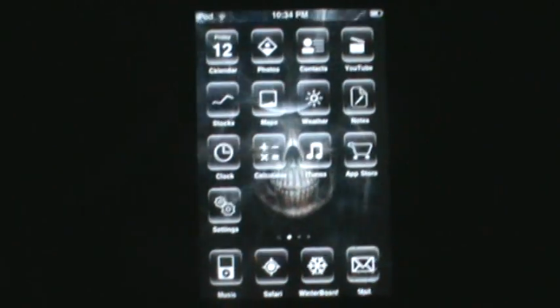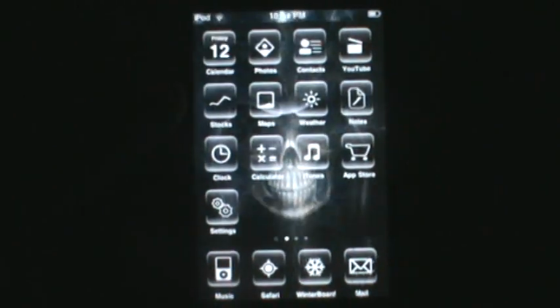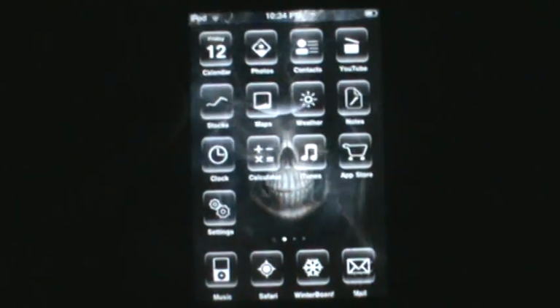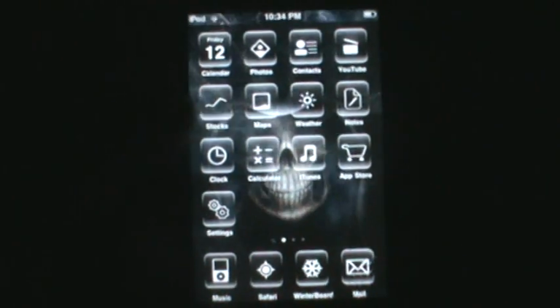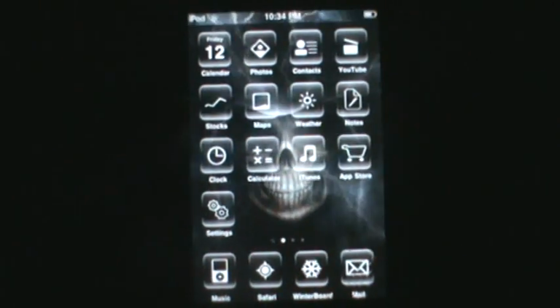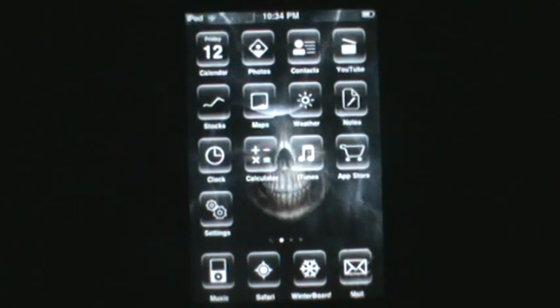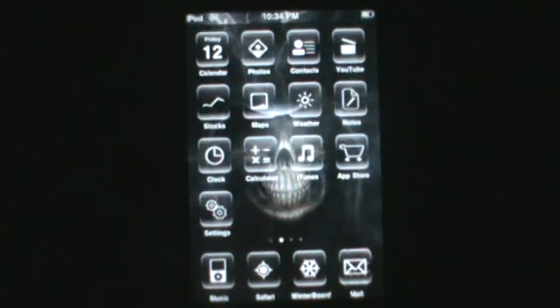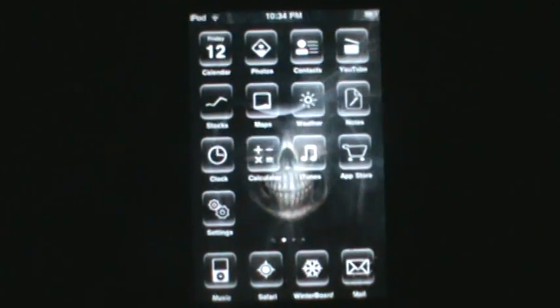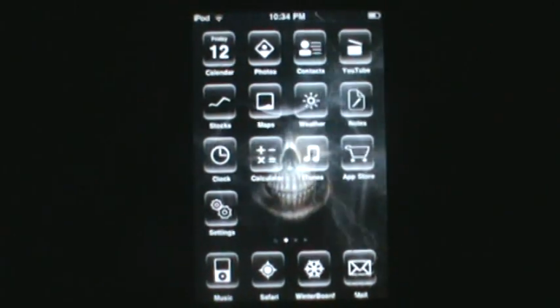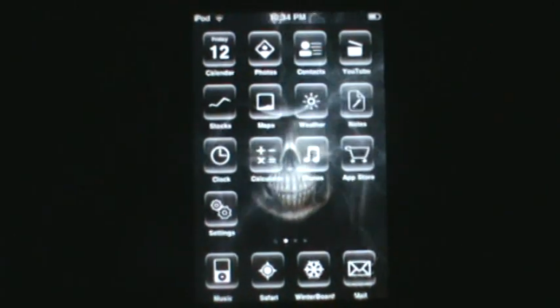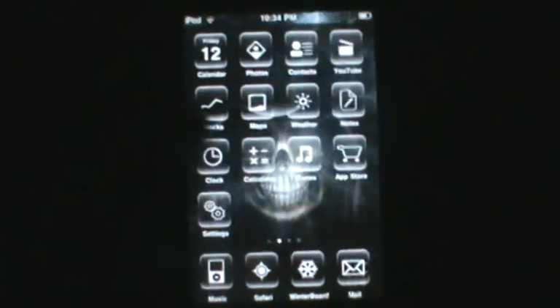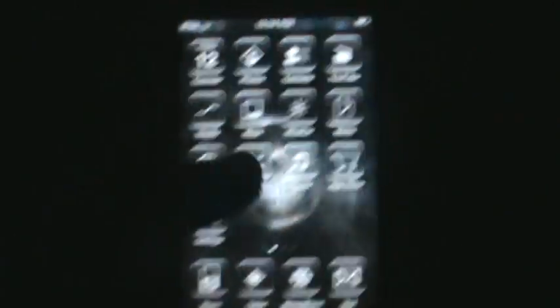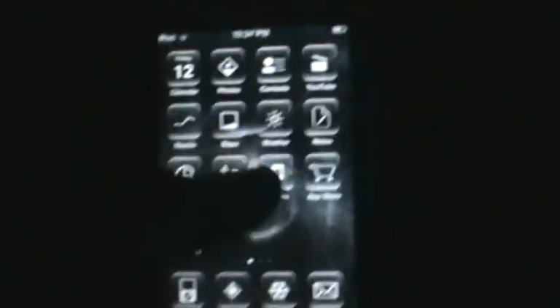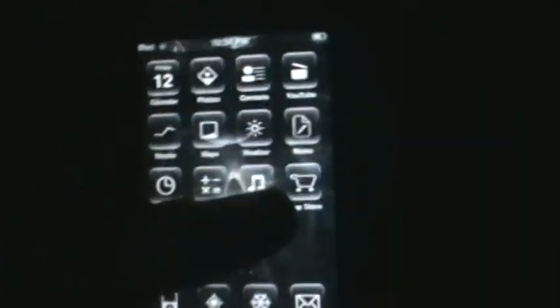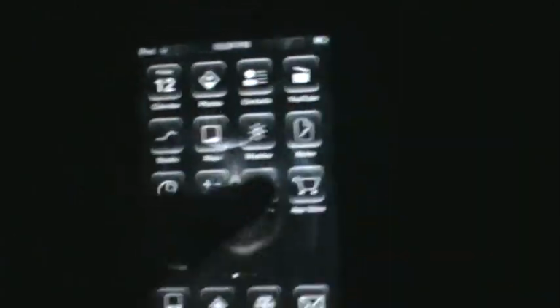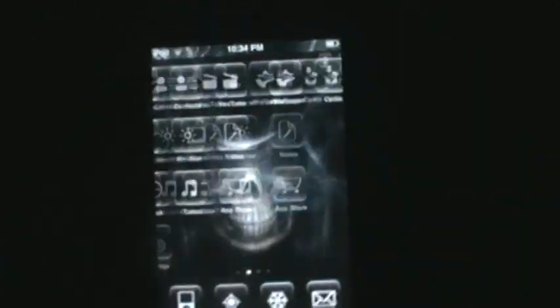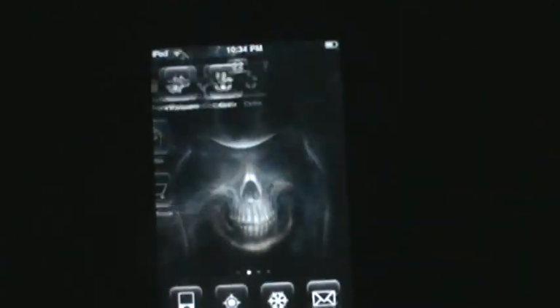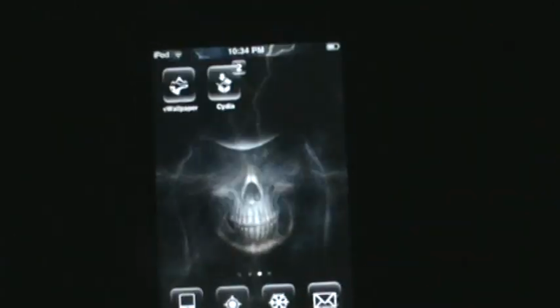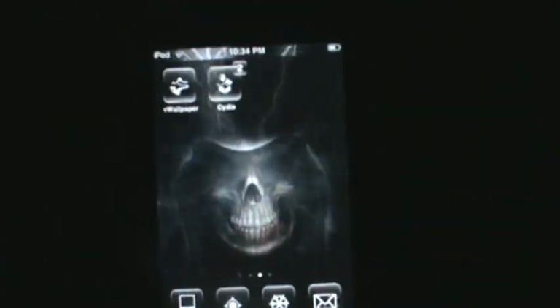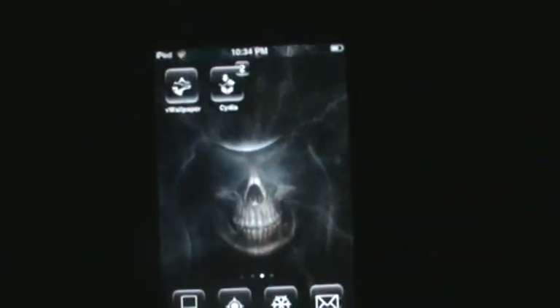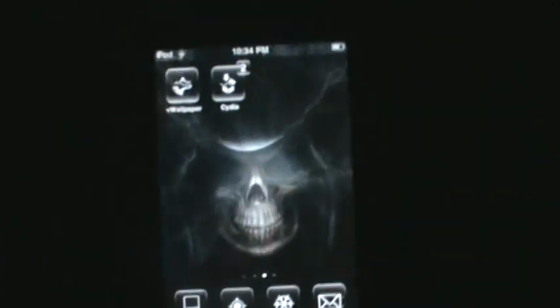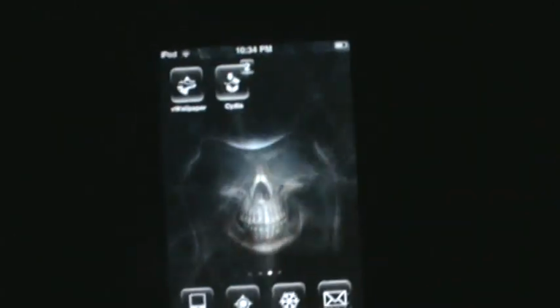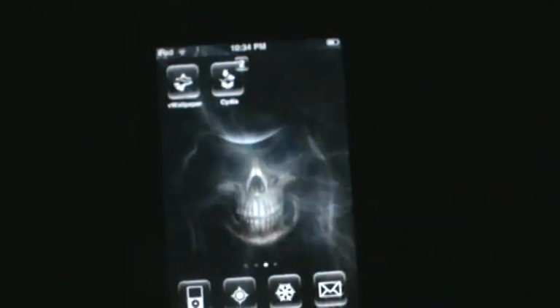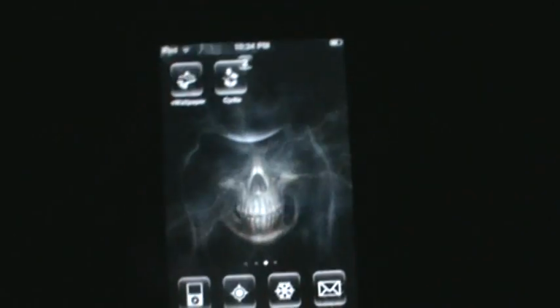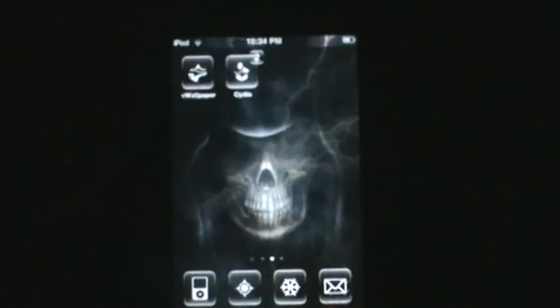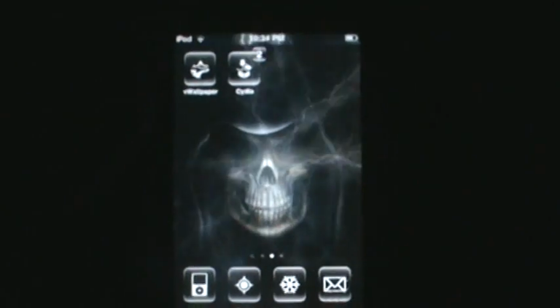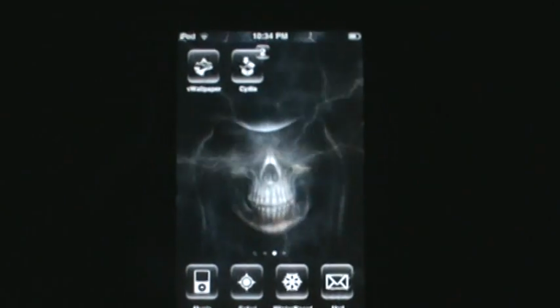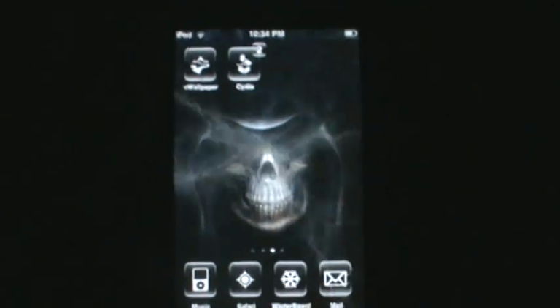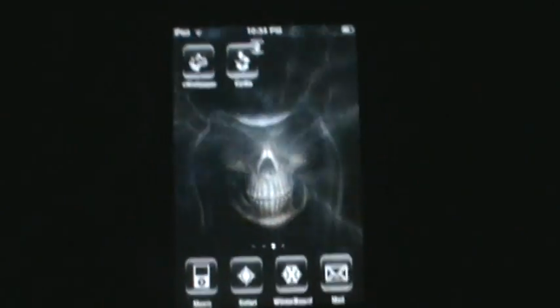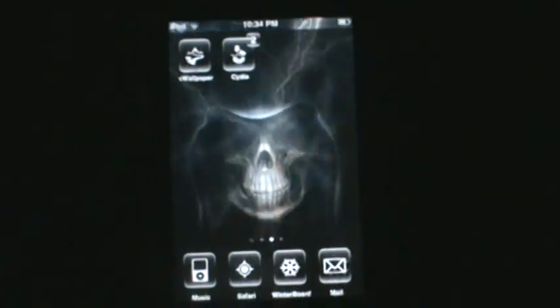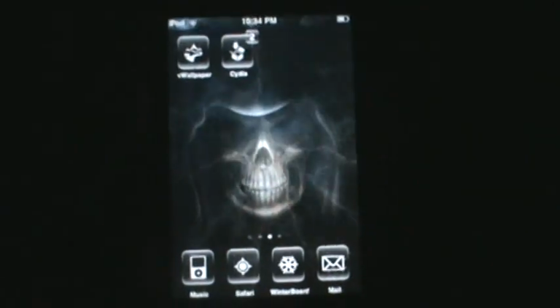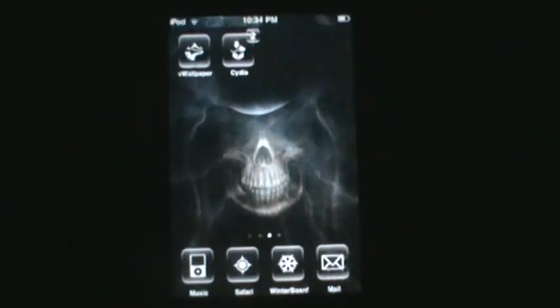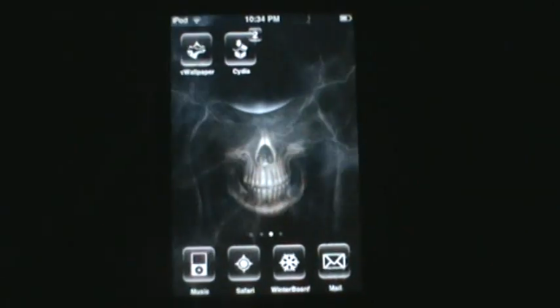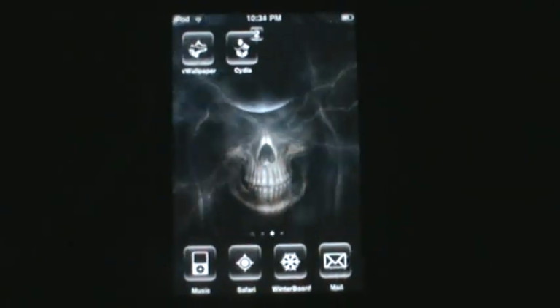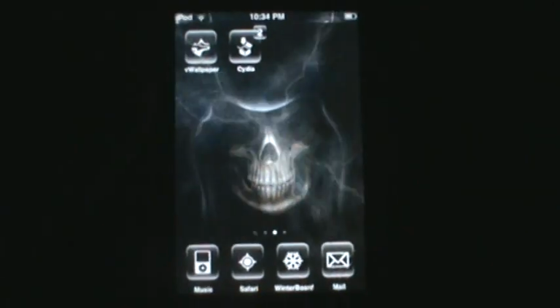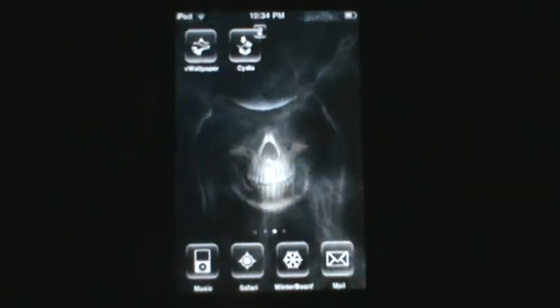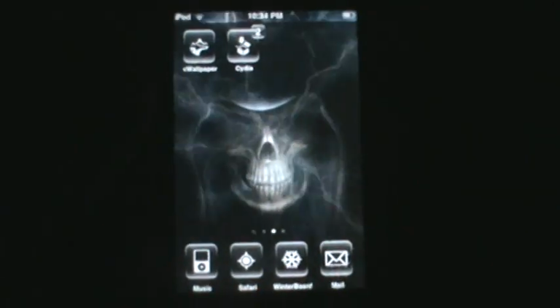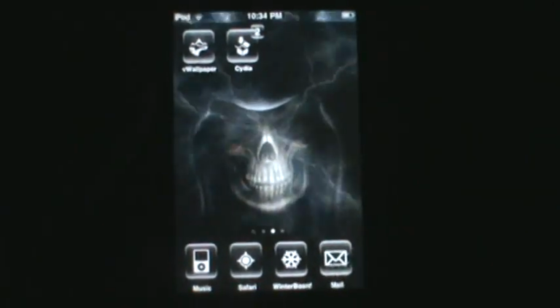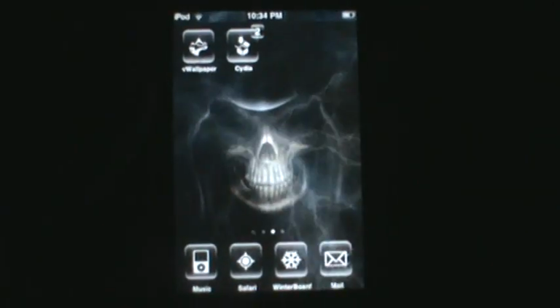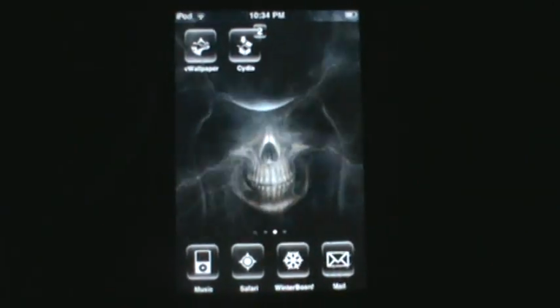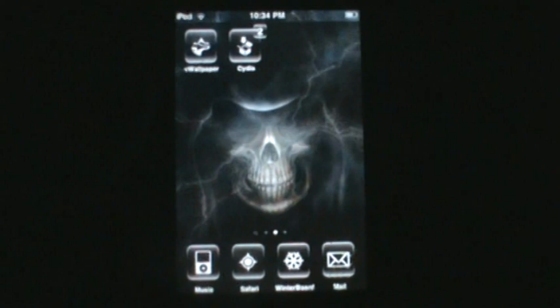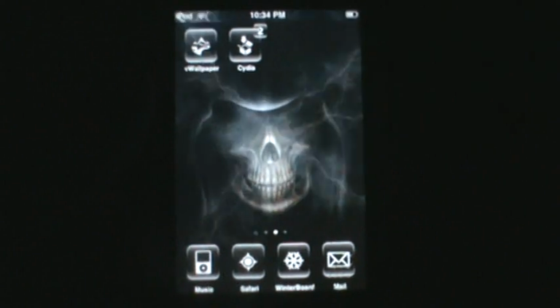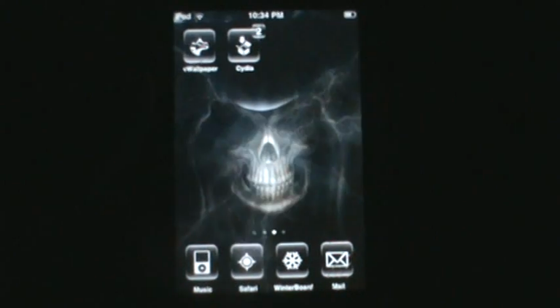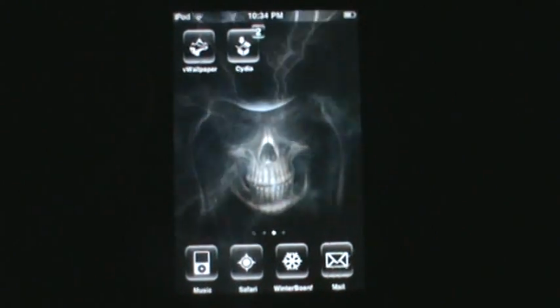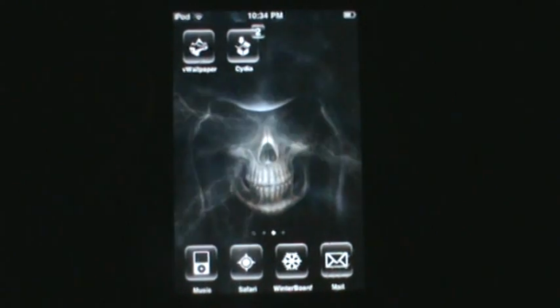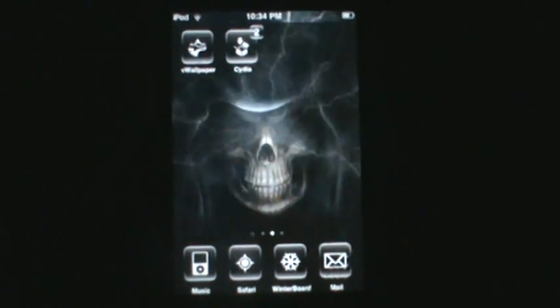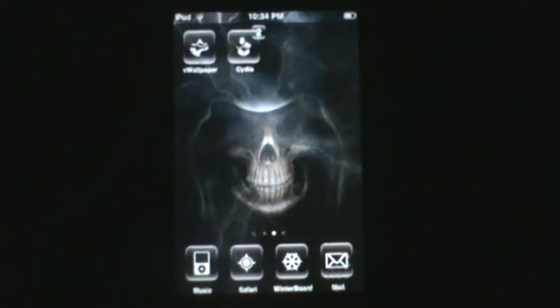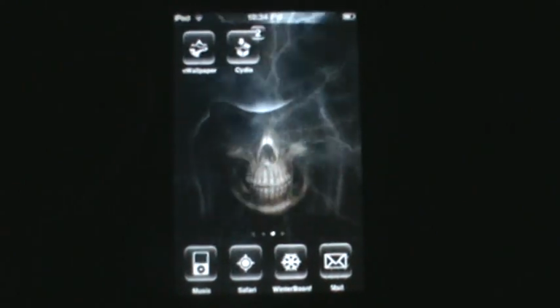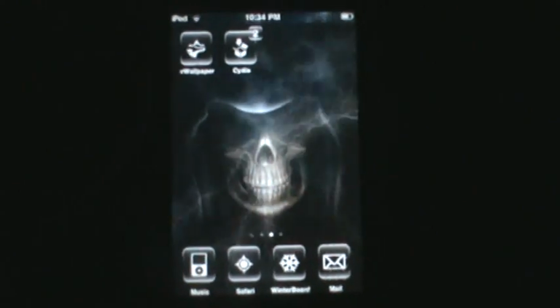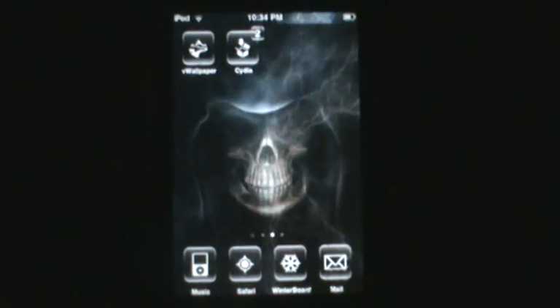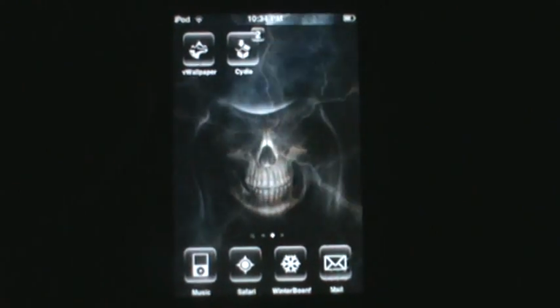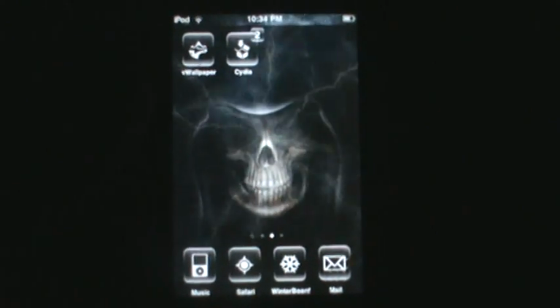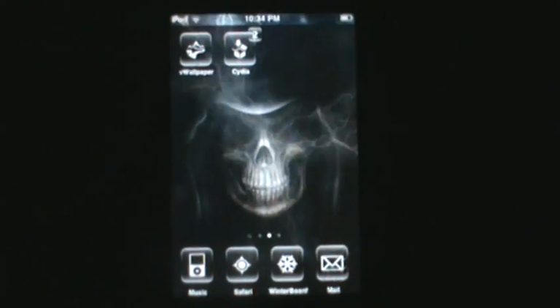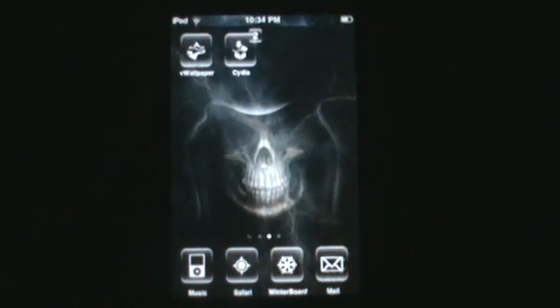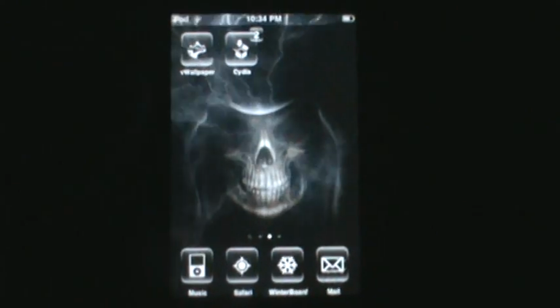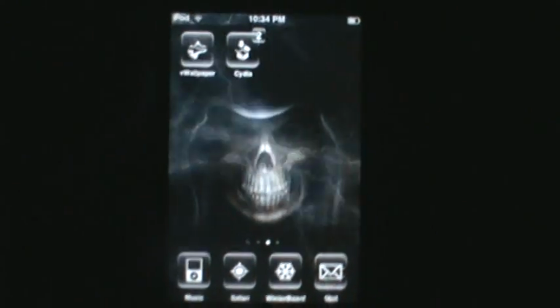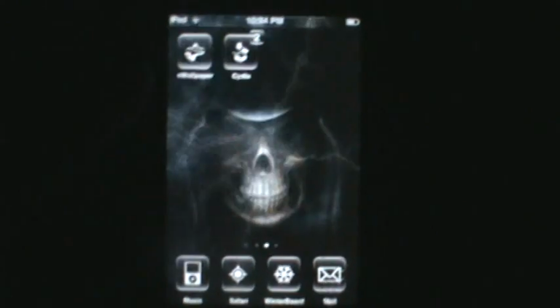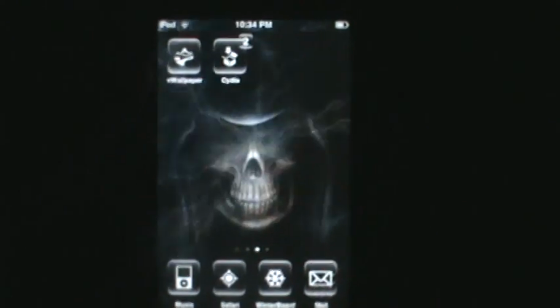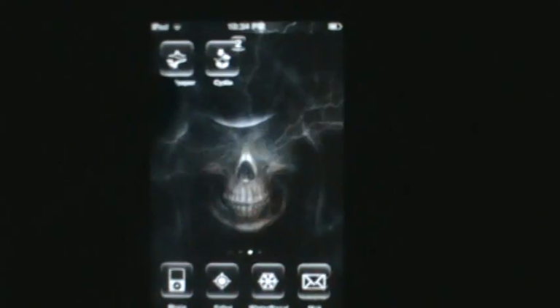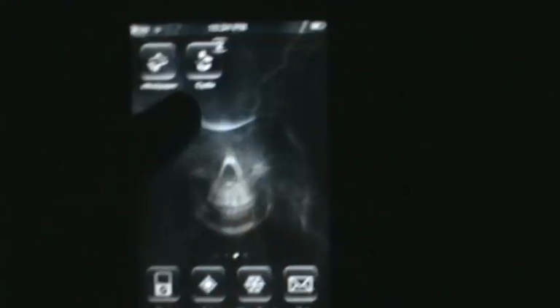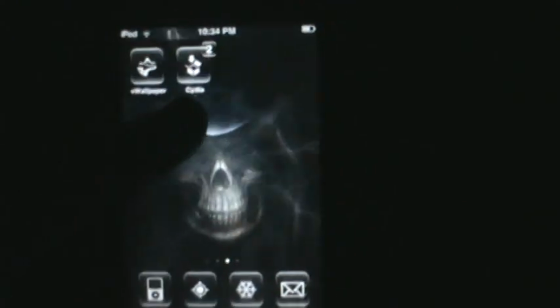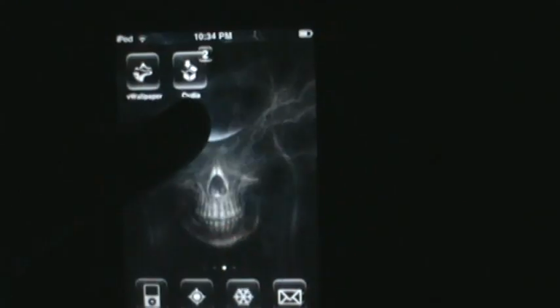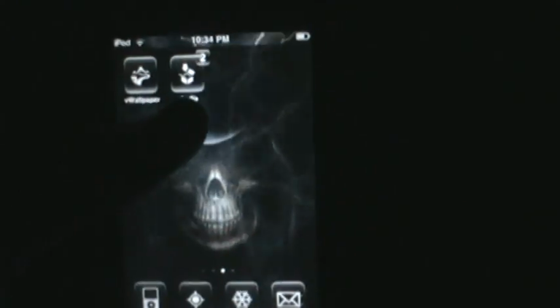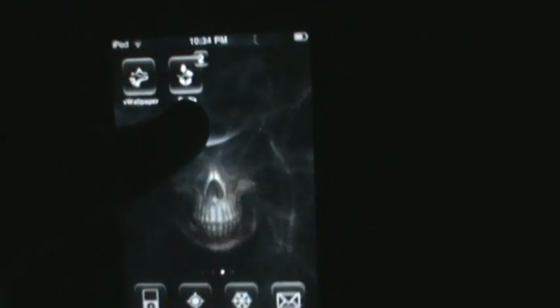Alright, hello guys, this is Darker13, and in this video I'll be showing you how to get the Android lock screen for your iPod Touch or iPhone.